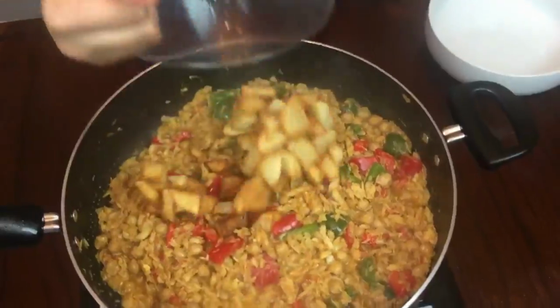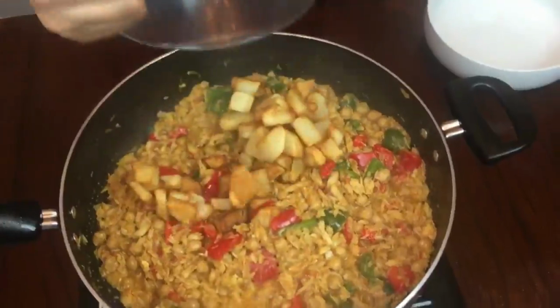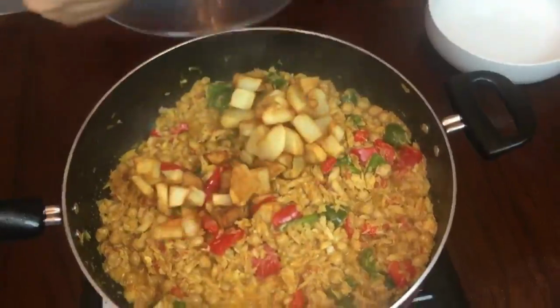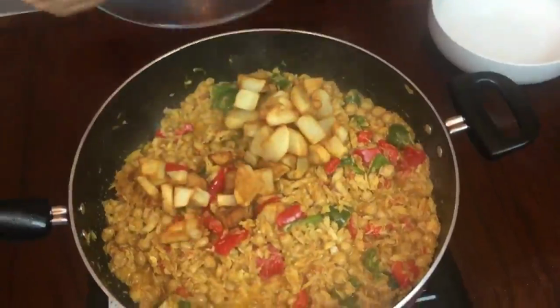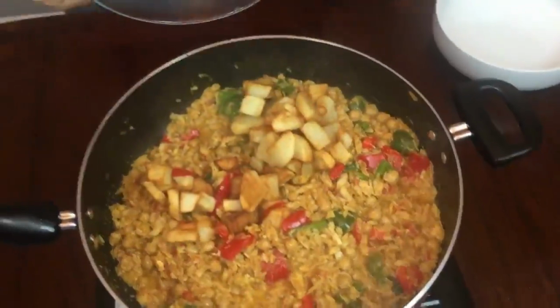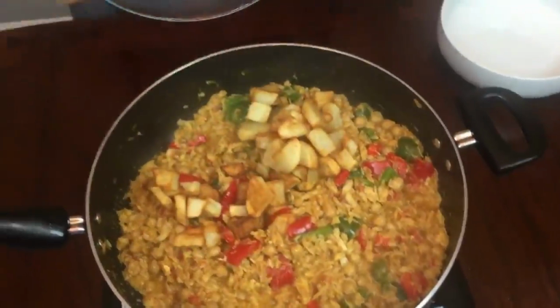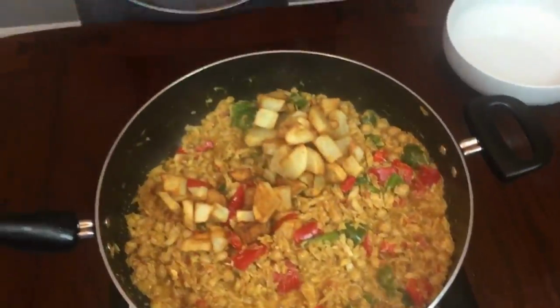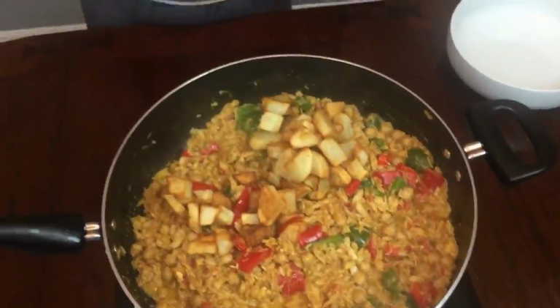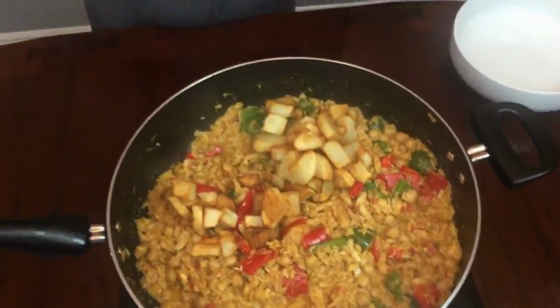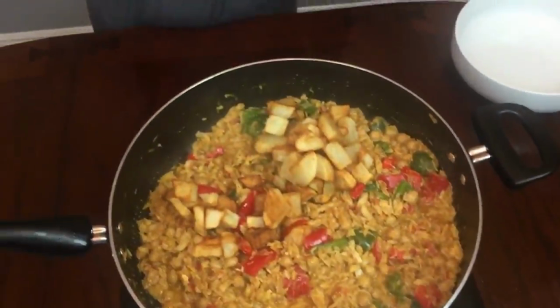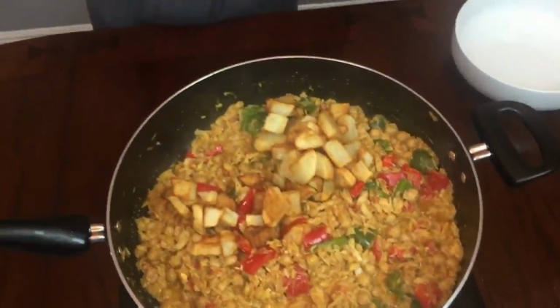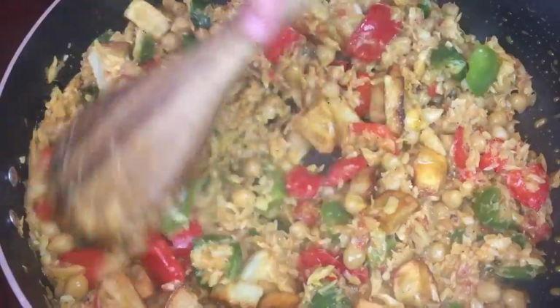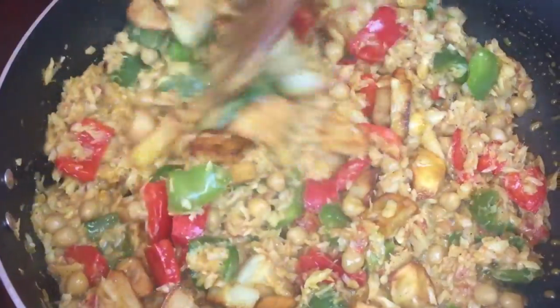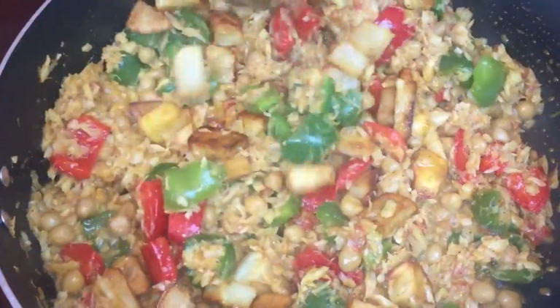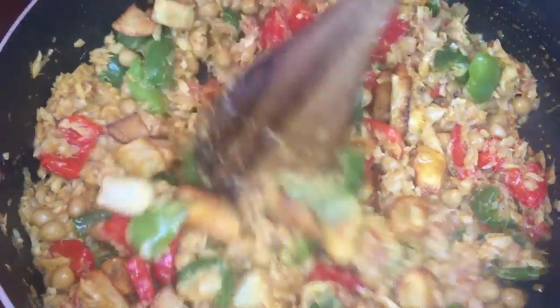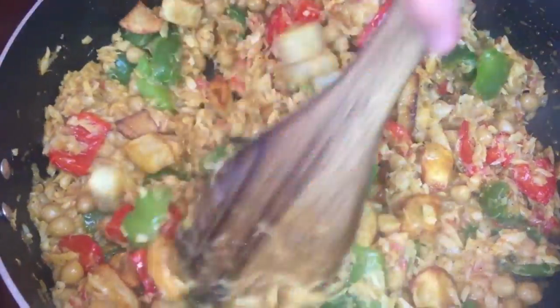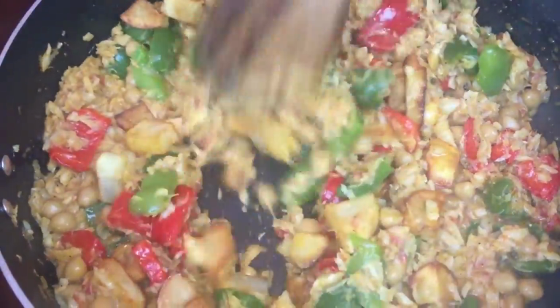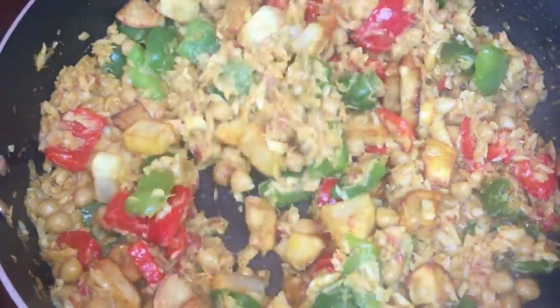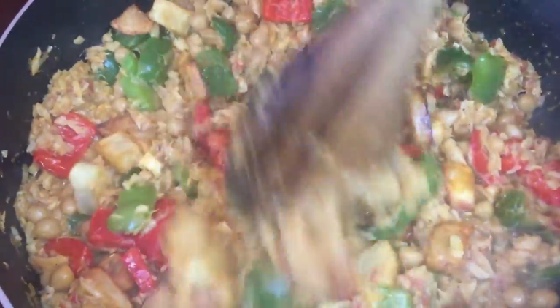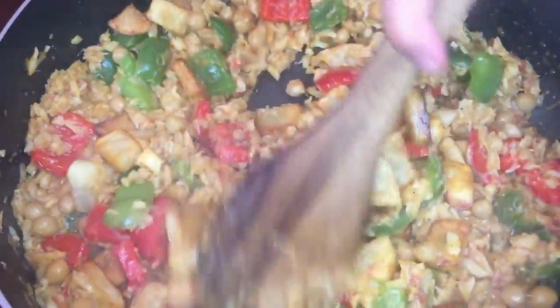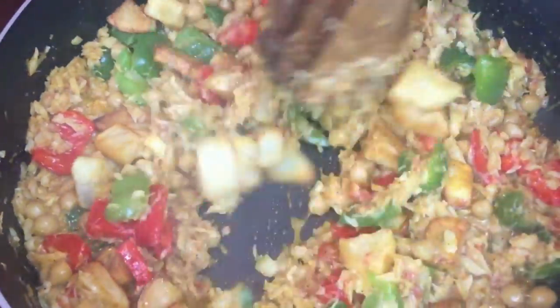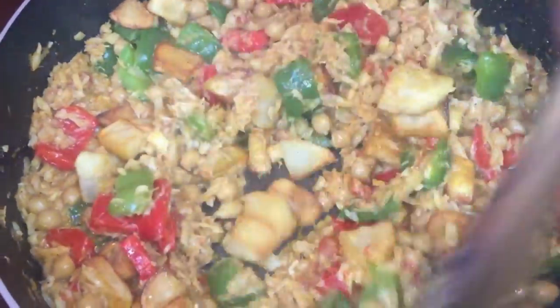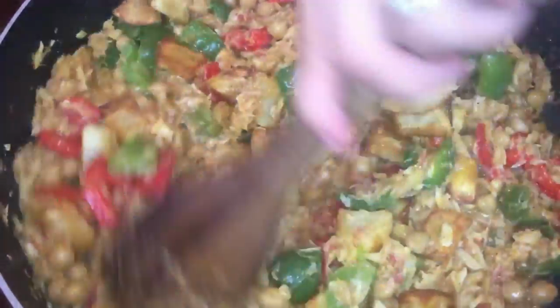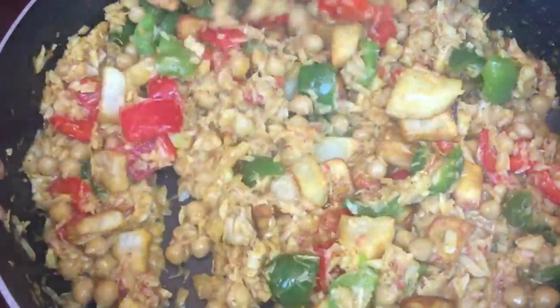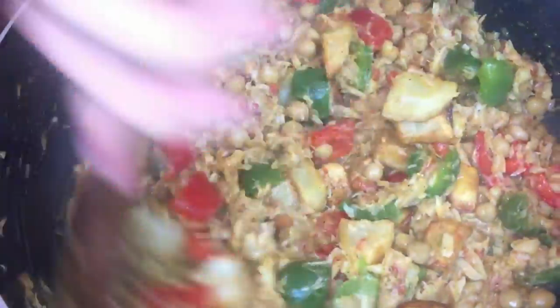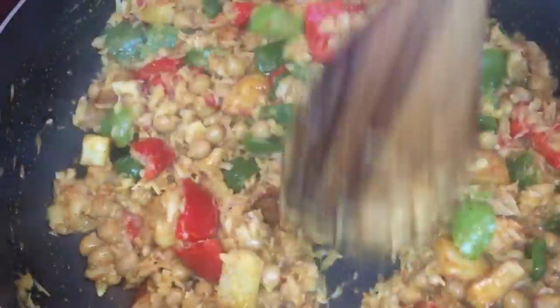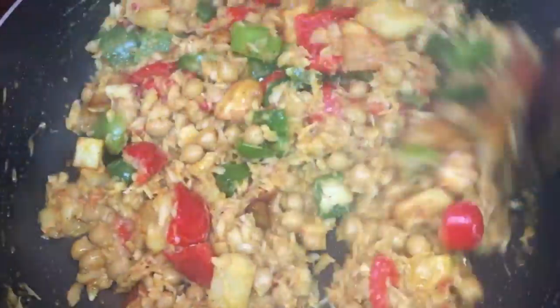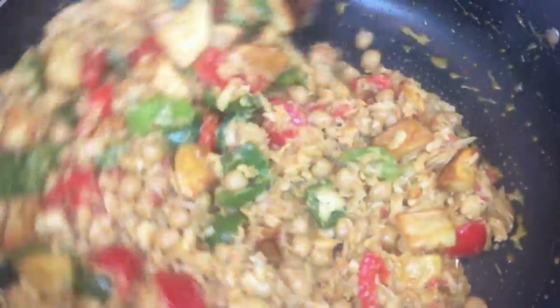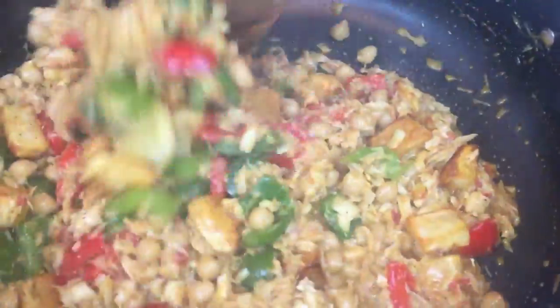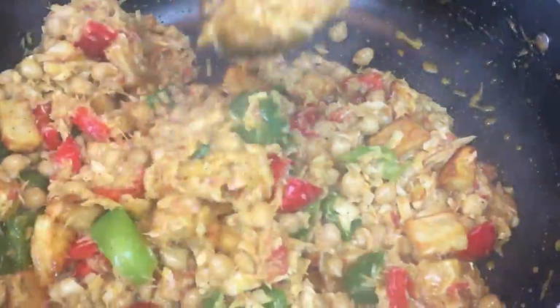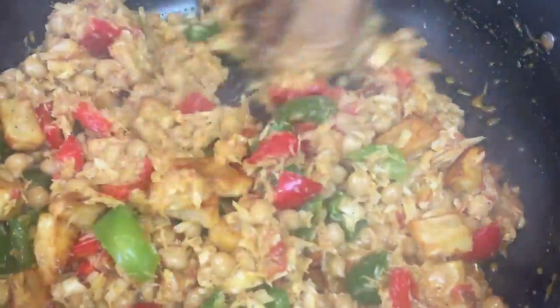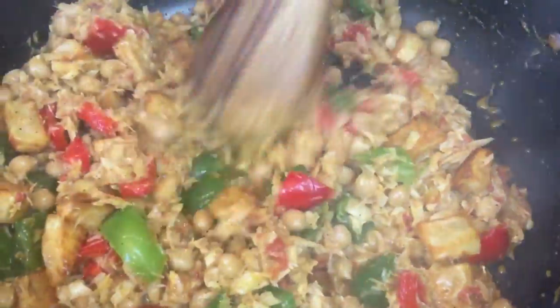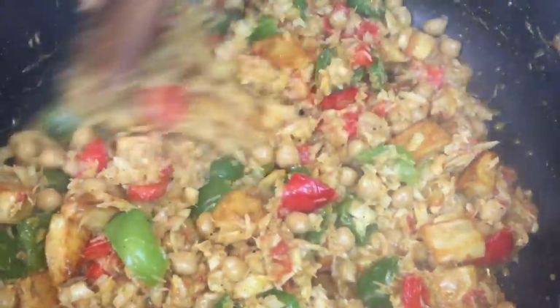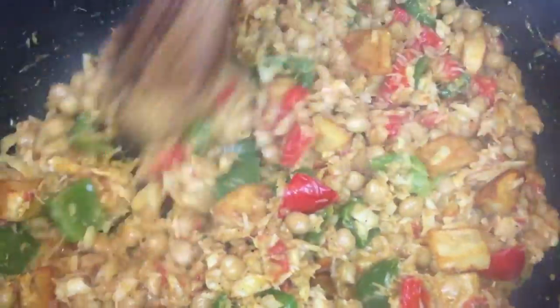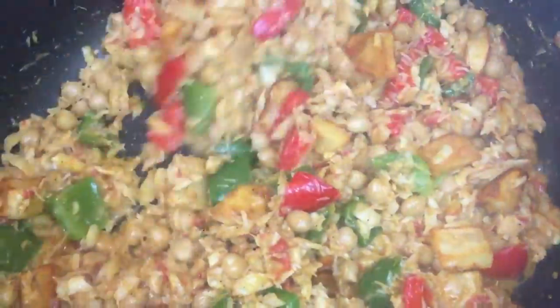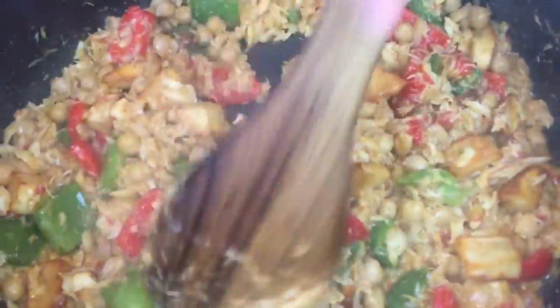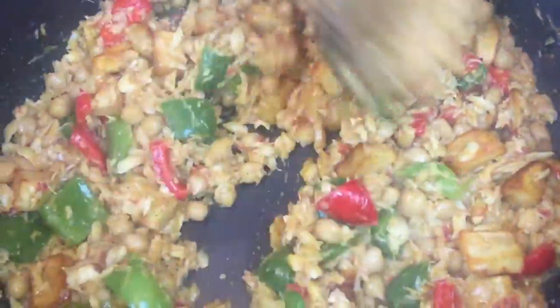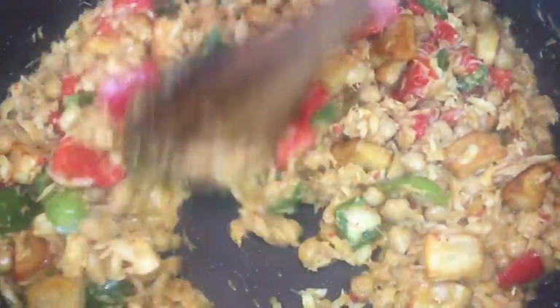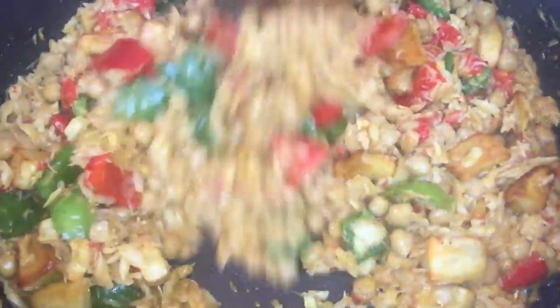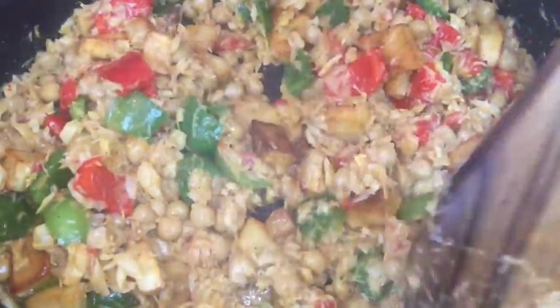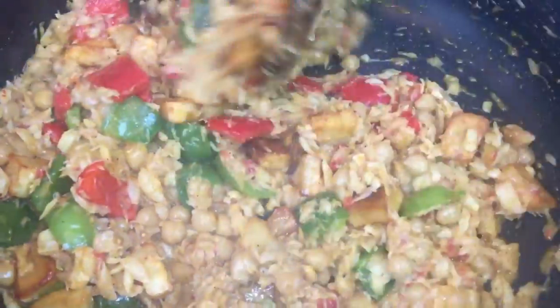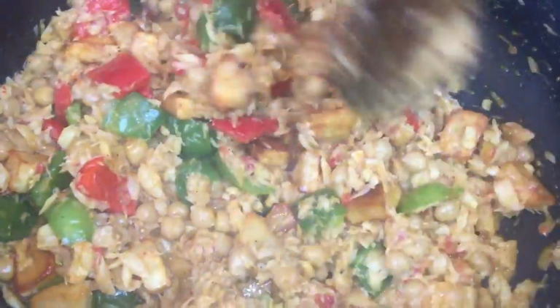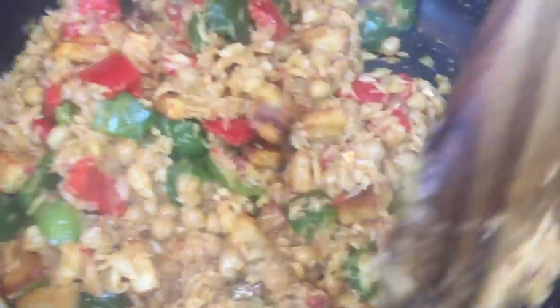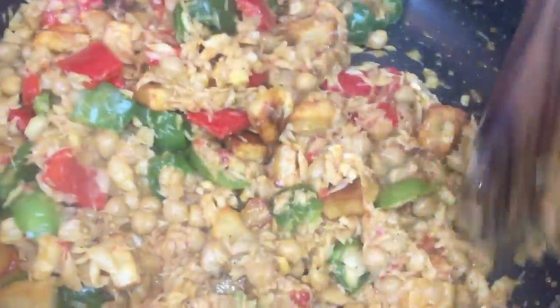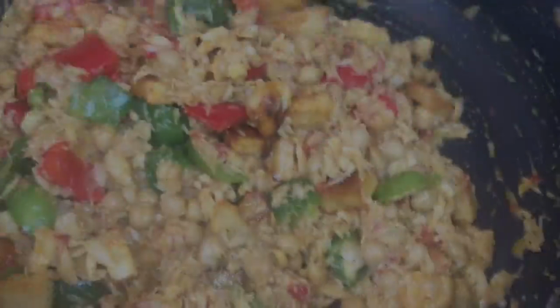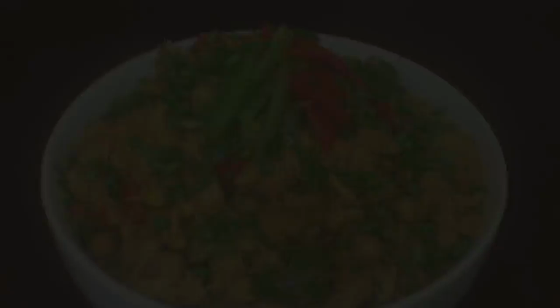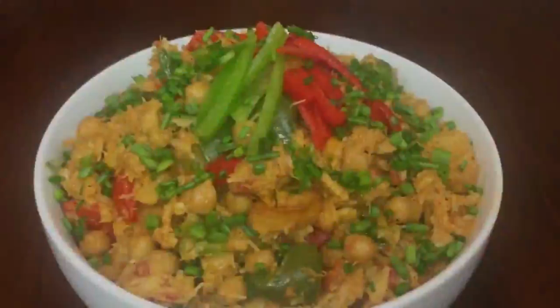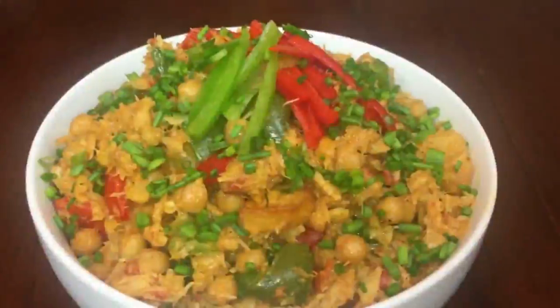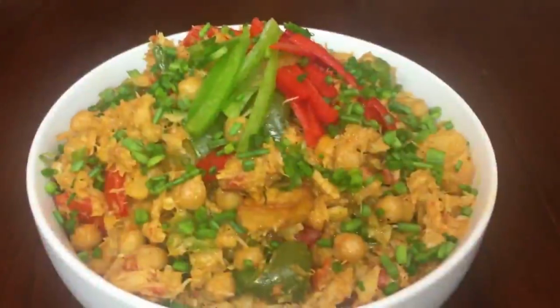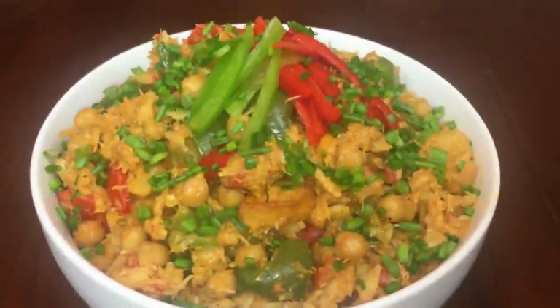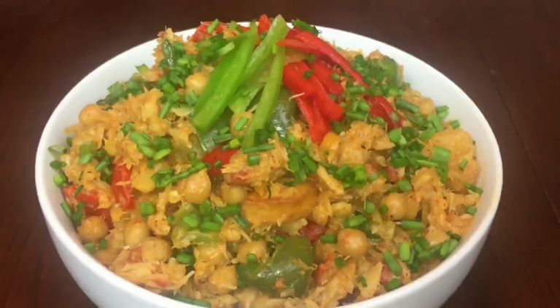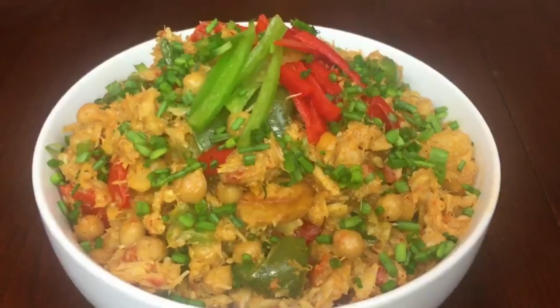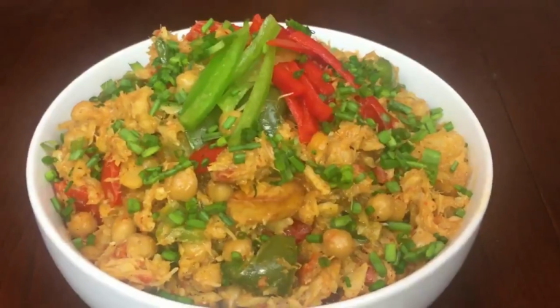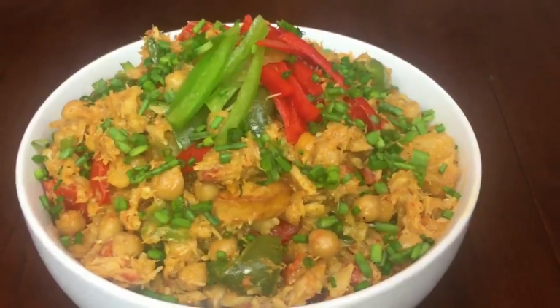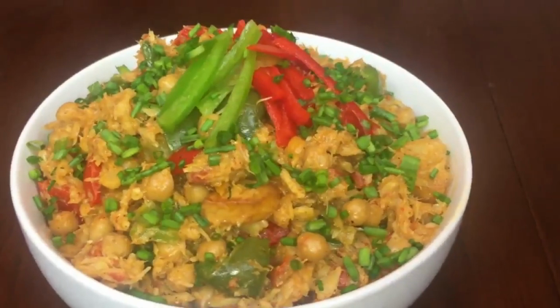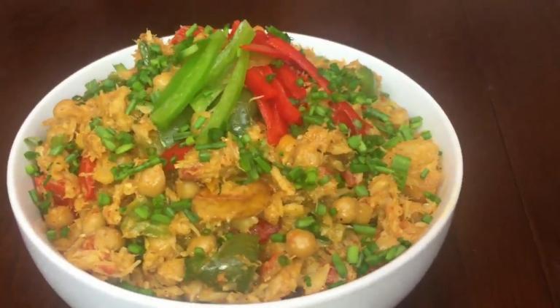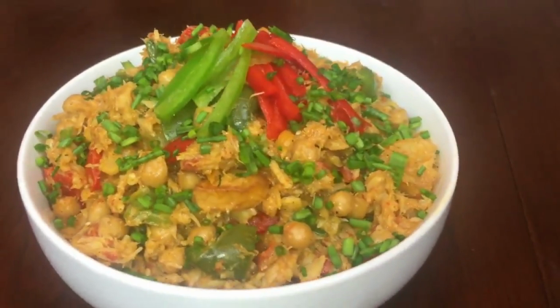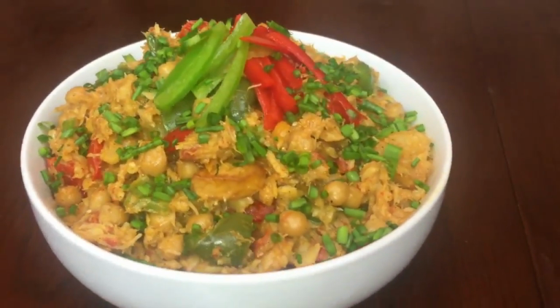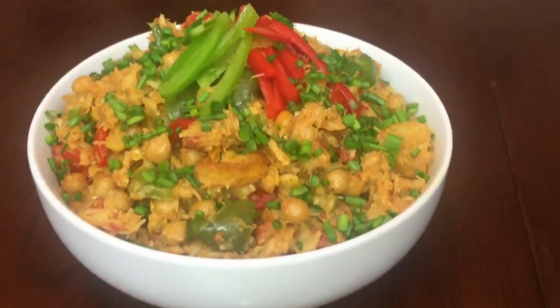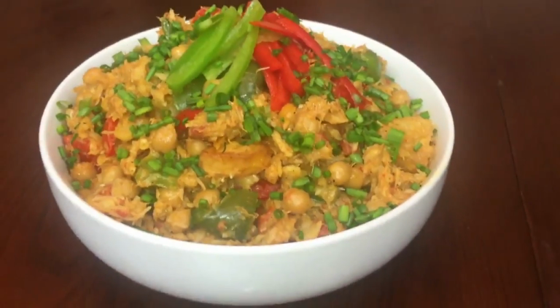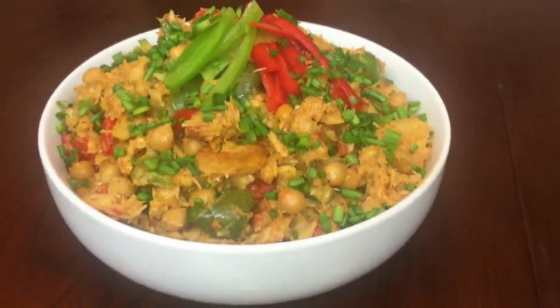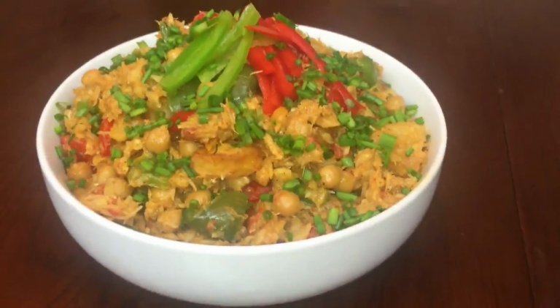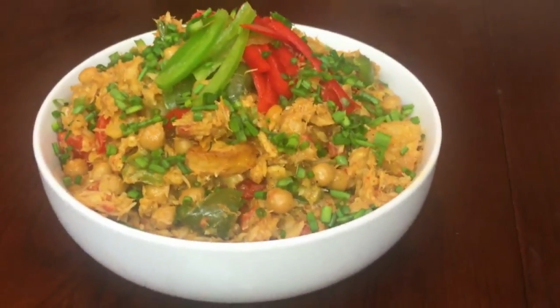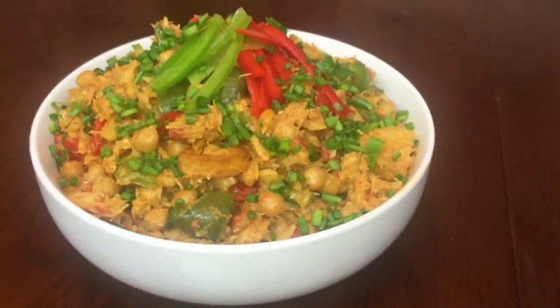Then add our fried potatoes. Mix it well and voila — our bacalao is done!